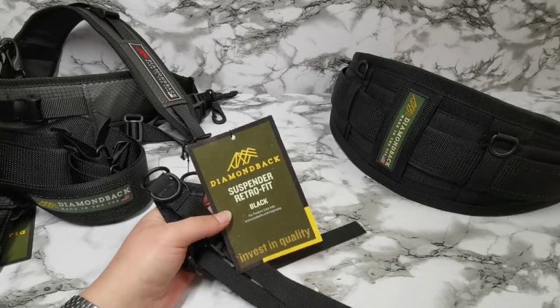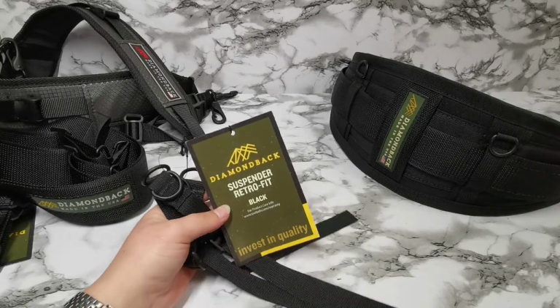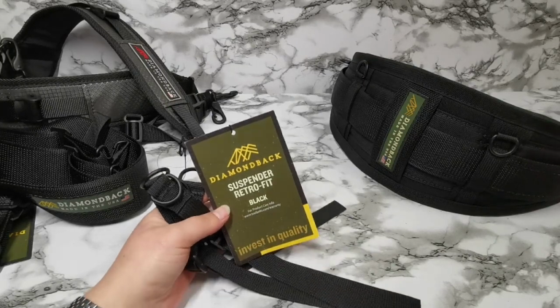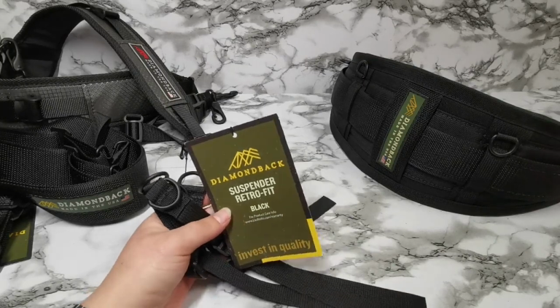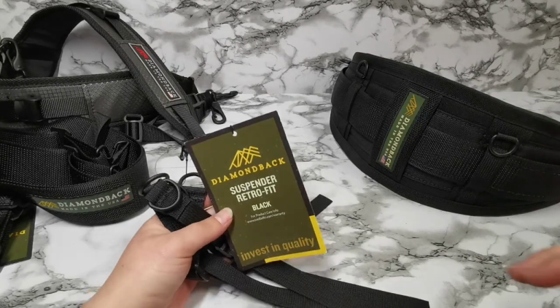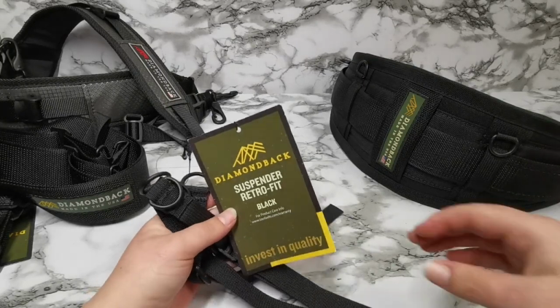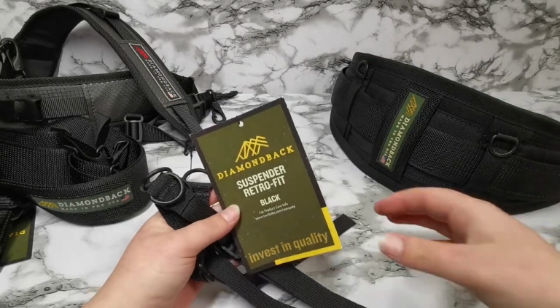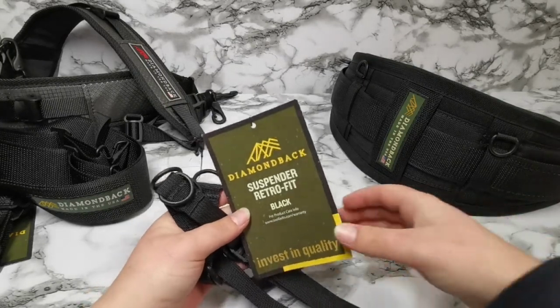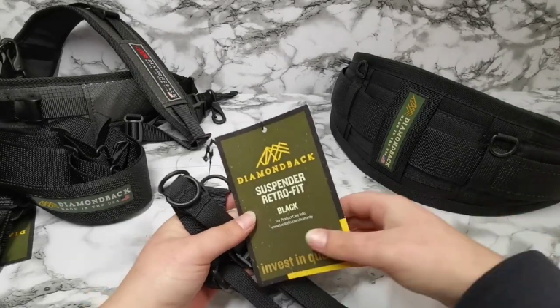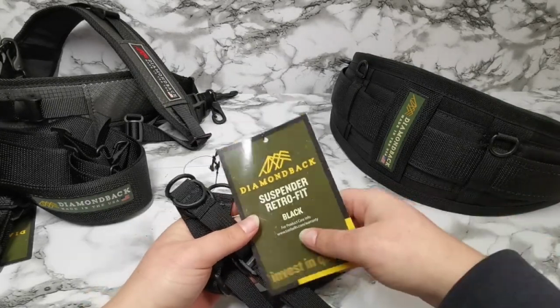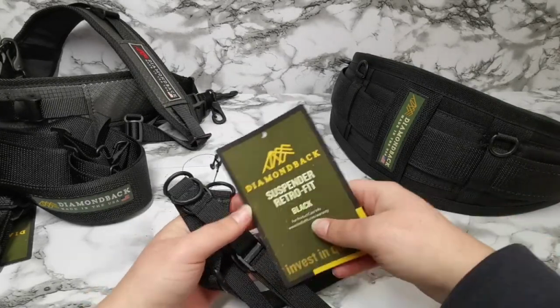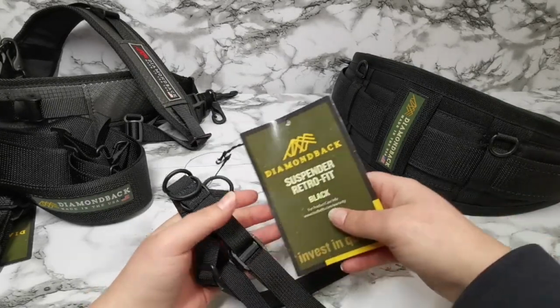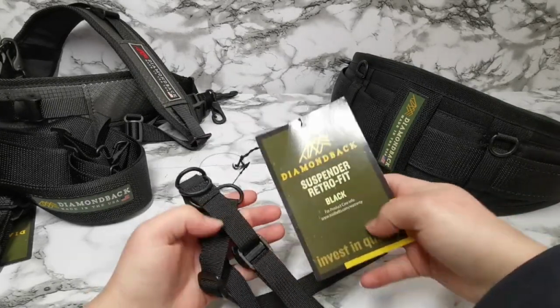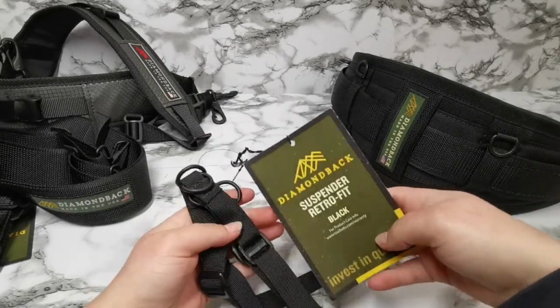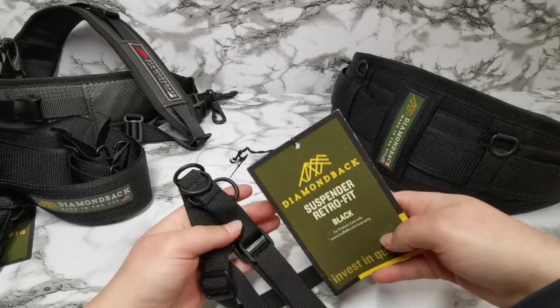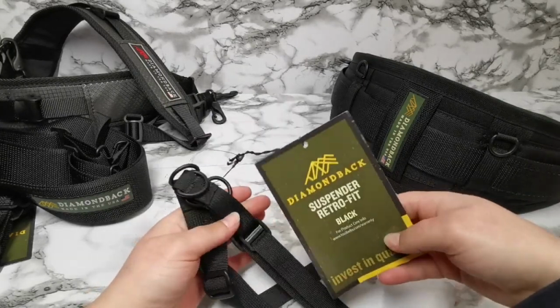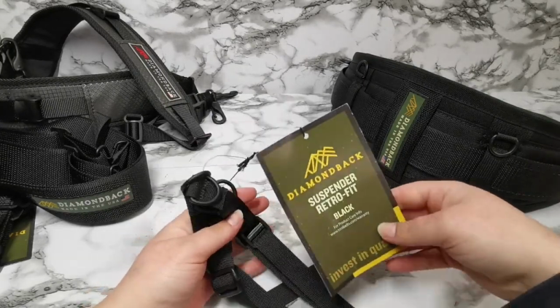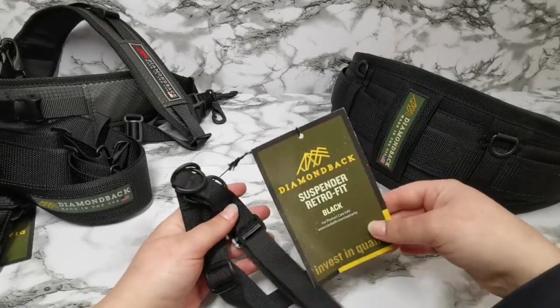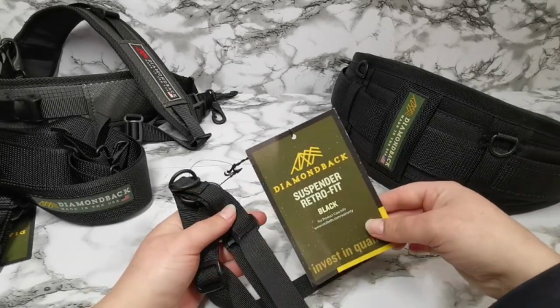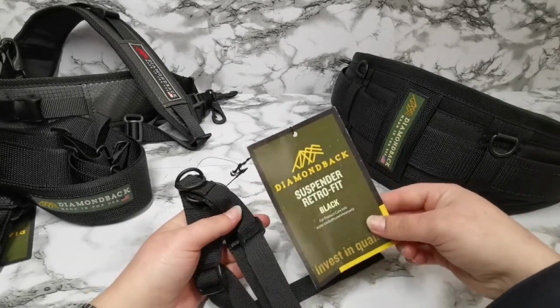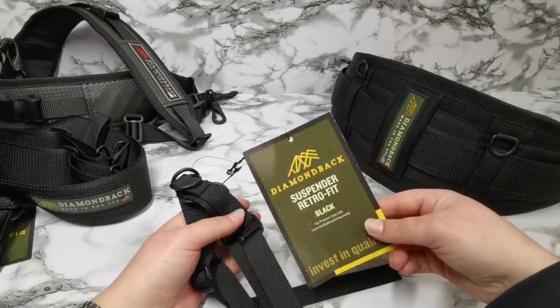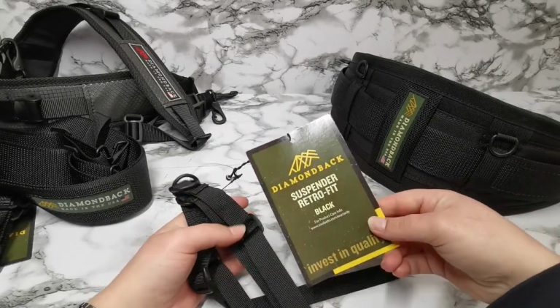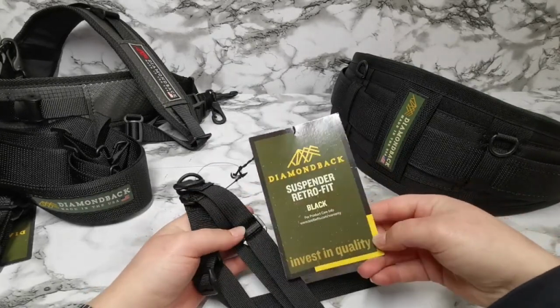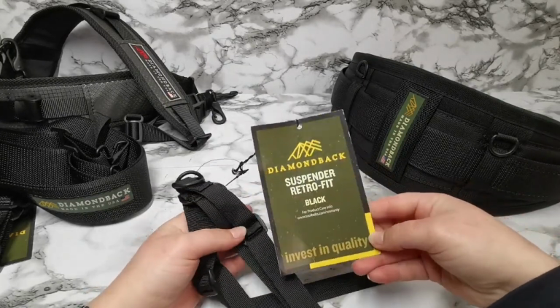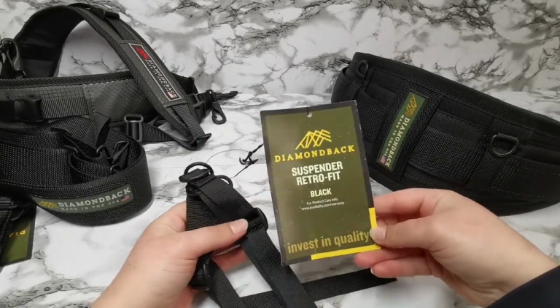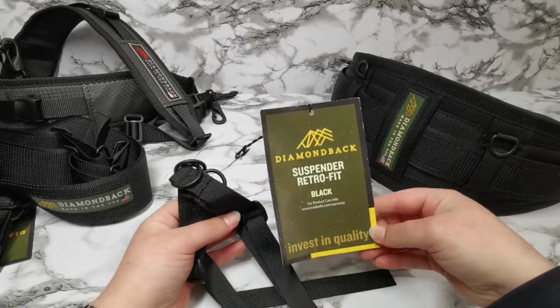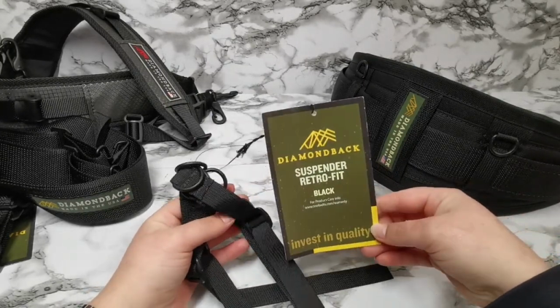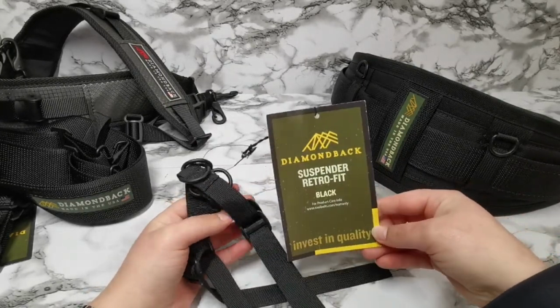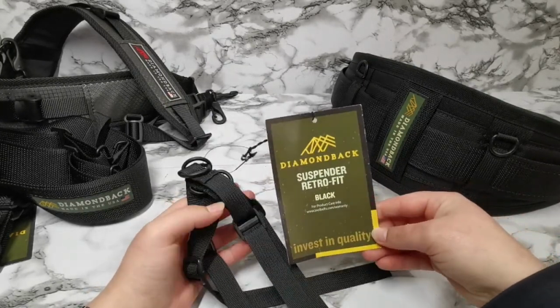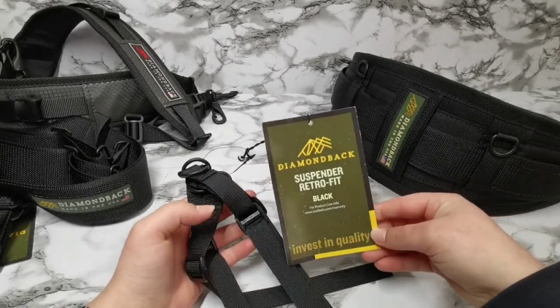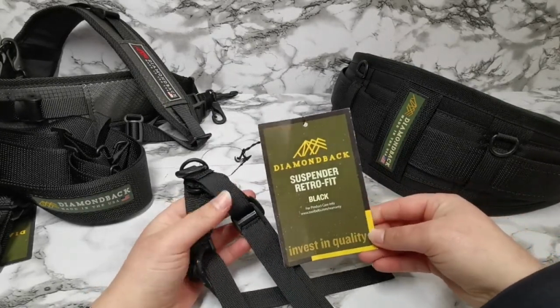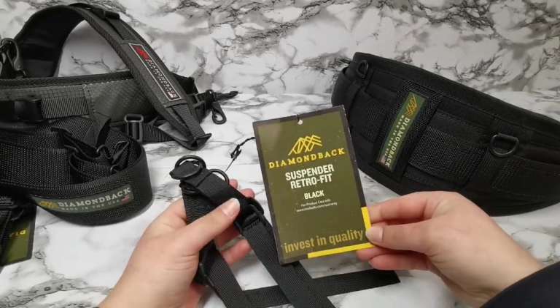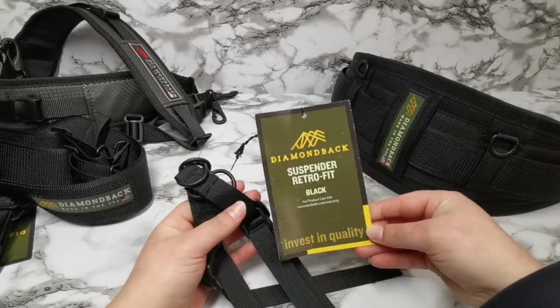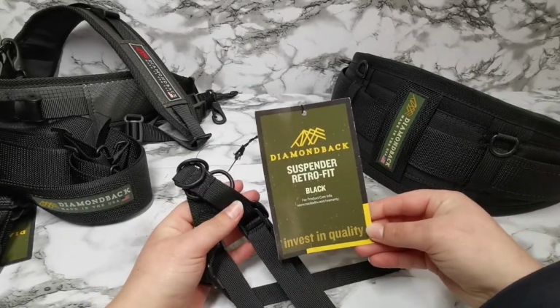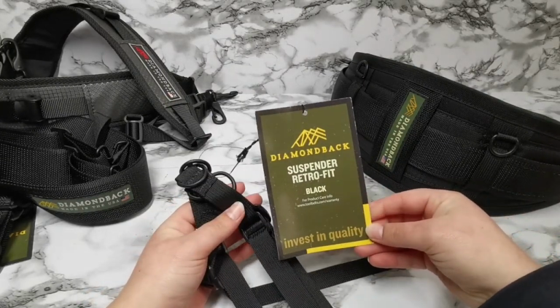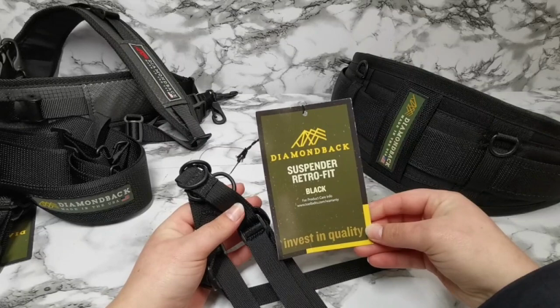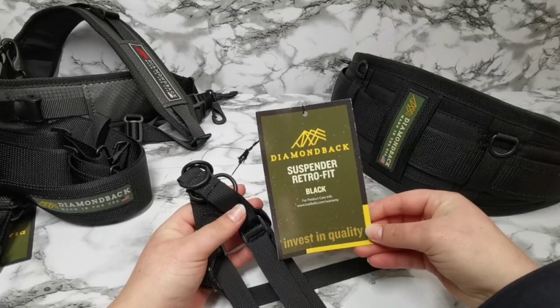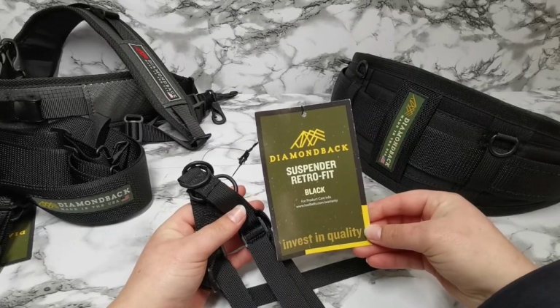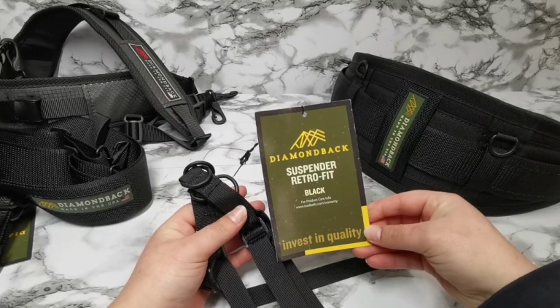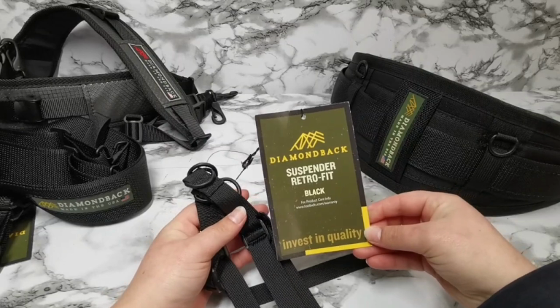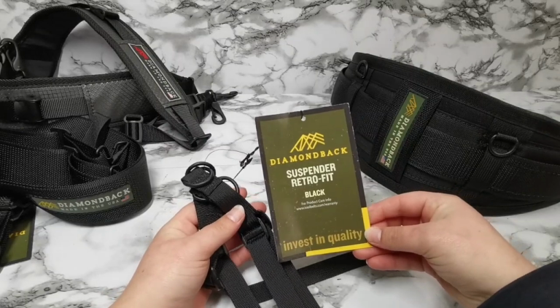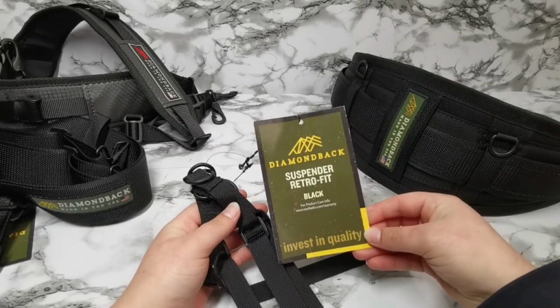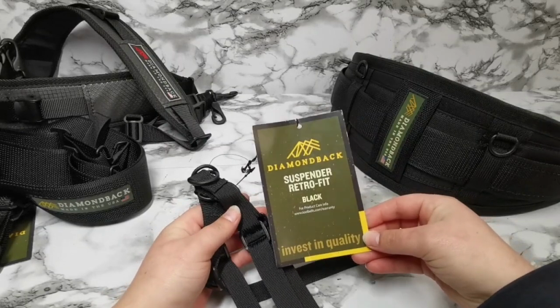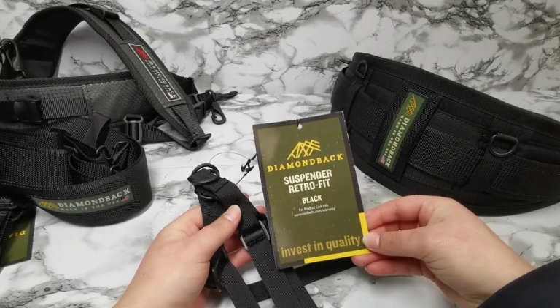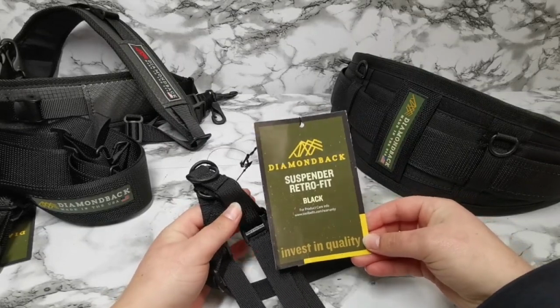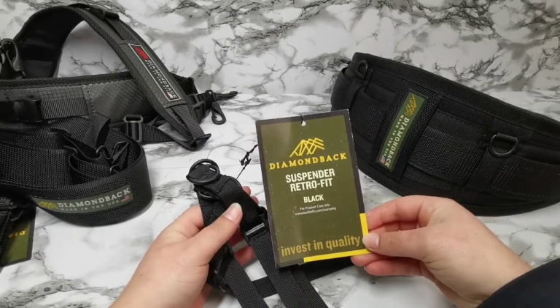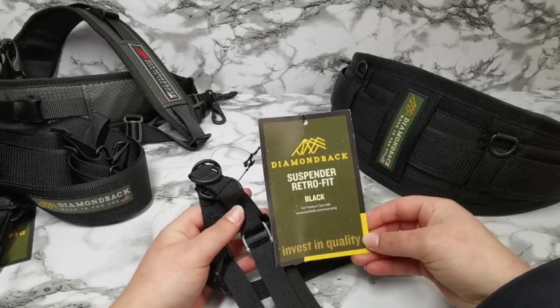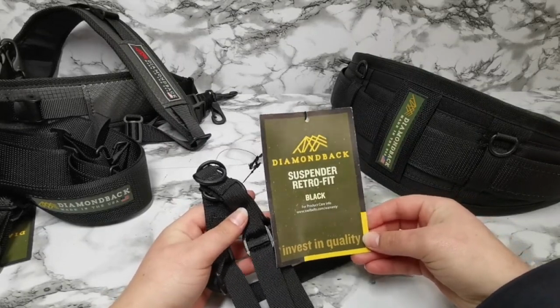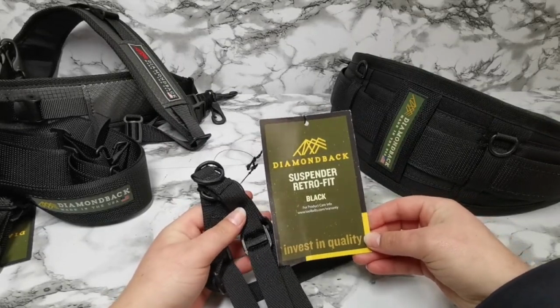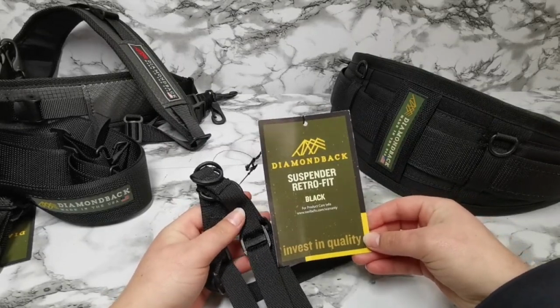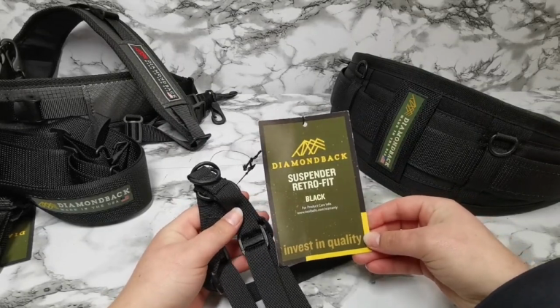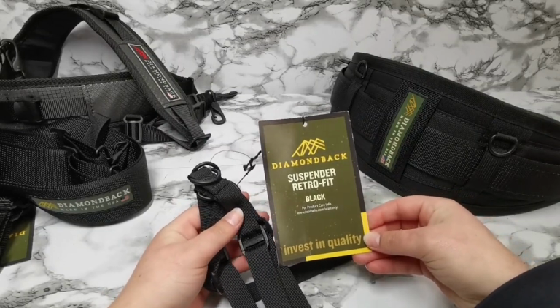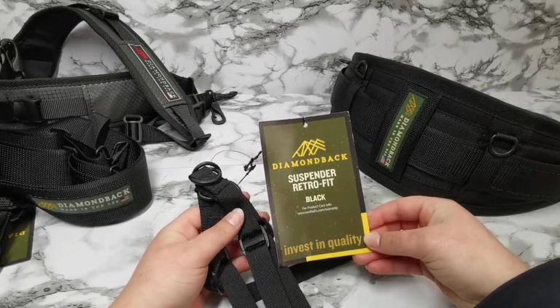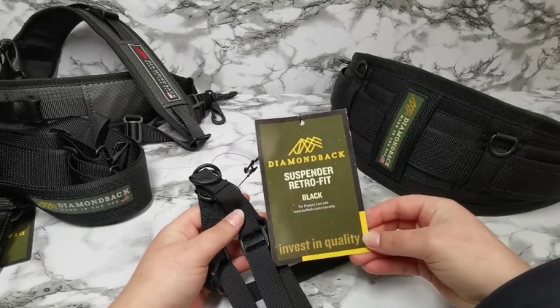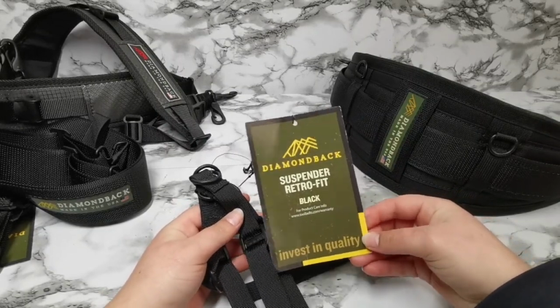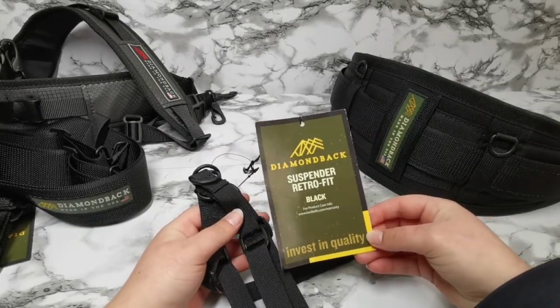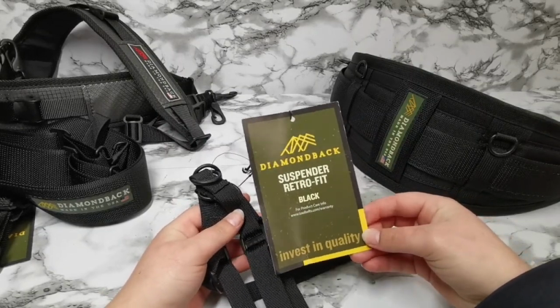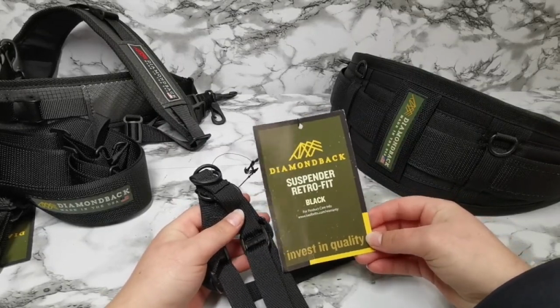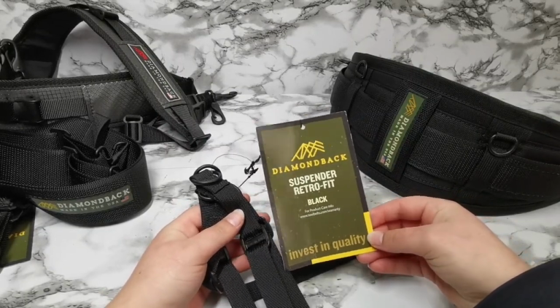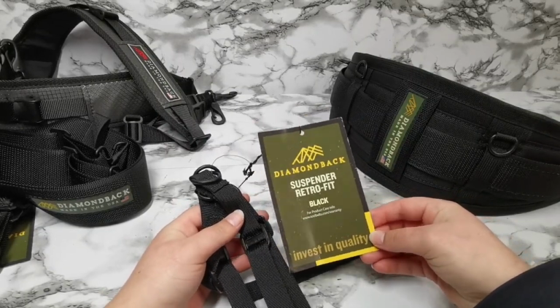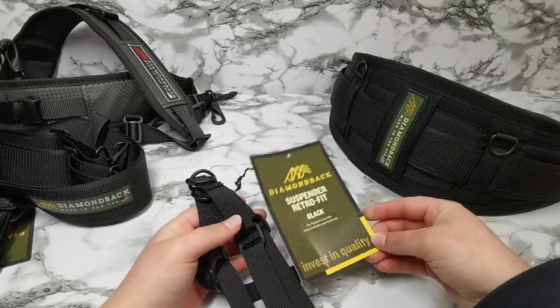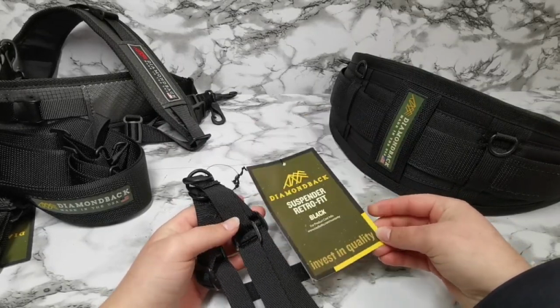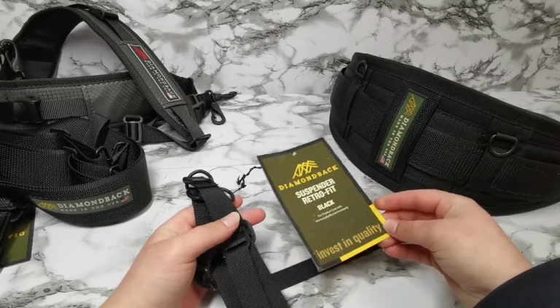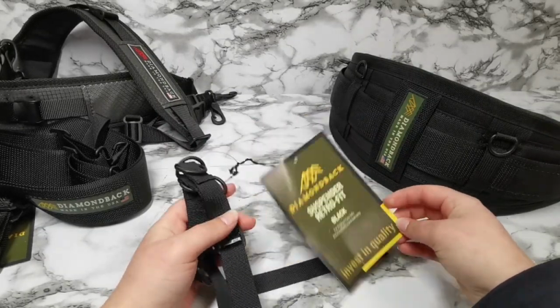Hey everyone, it's TheMuscle here. Today we're just going to share some information about the suspender retrofit from Diamondback.